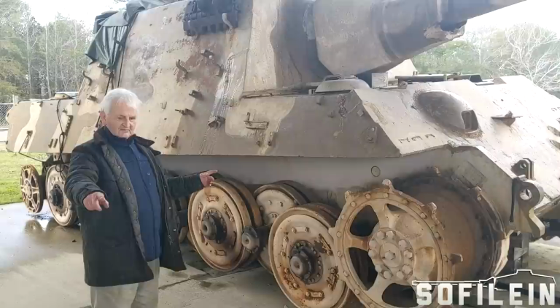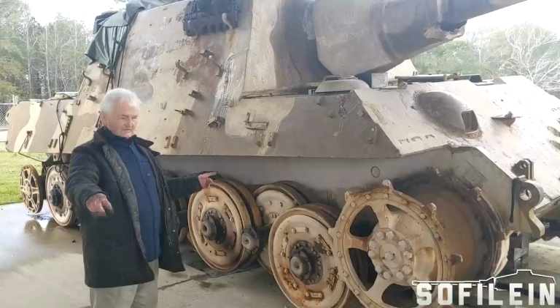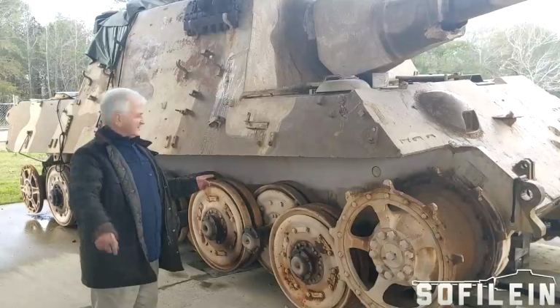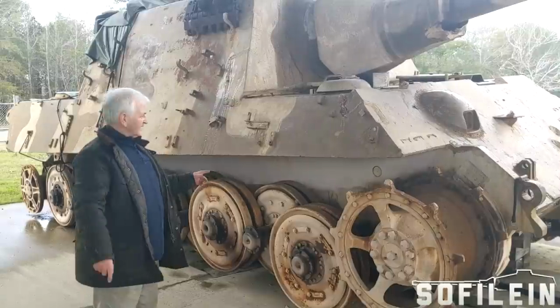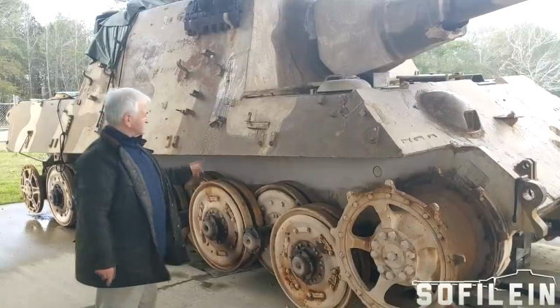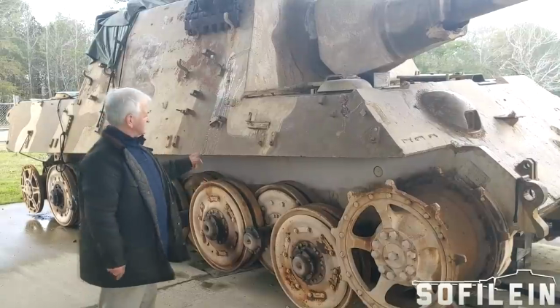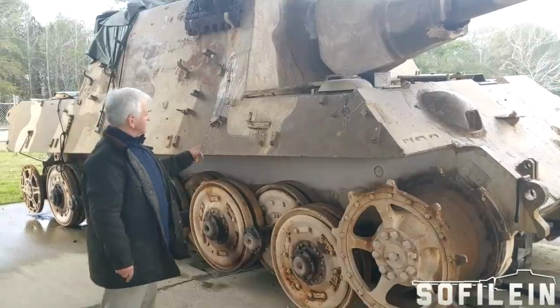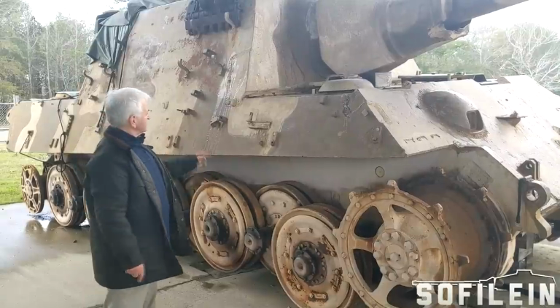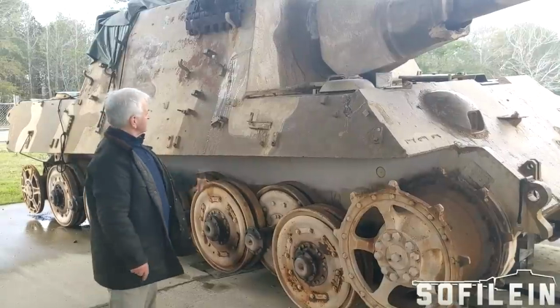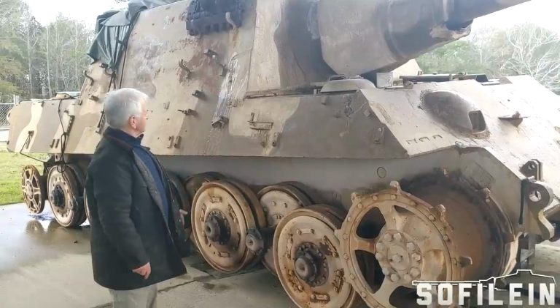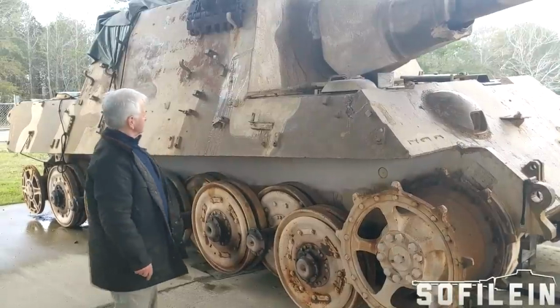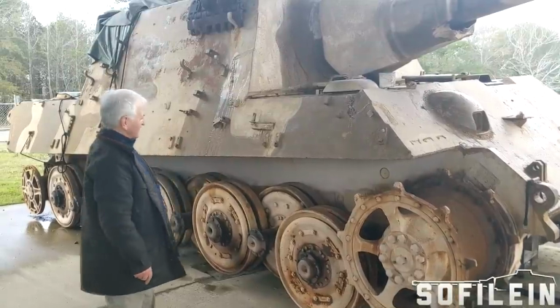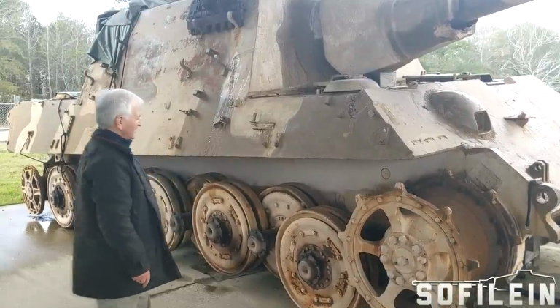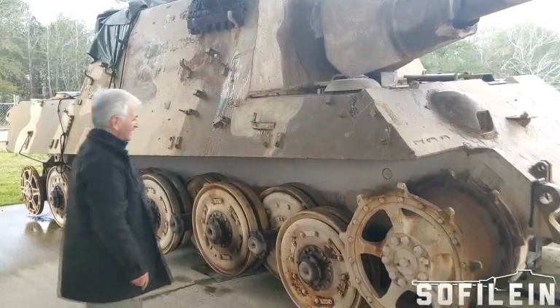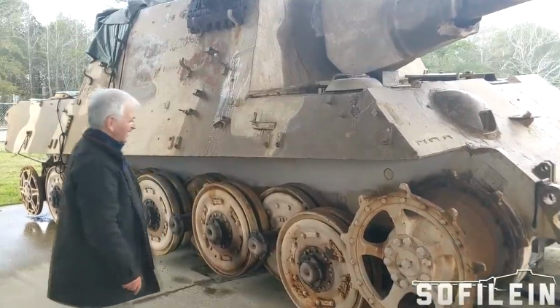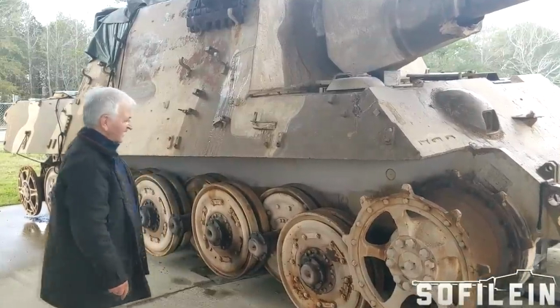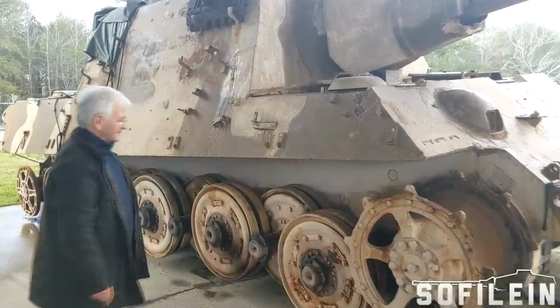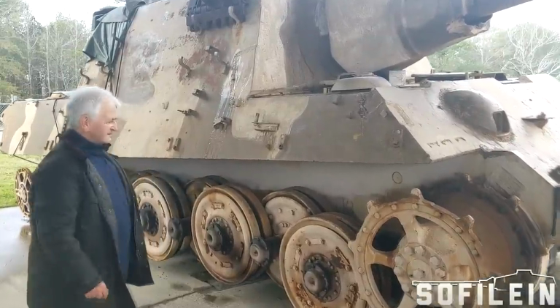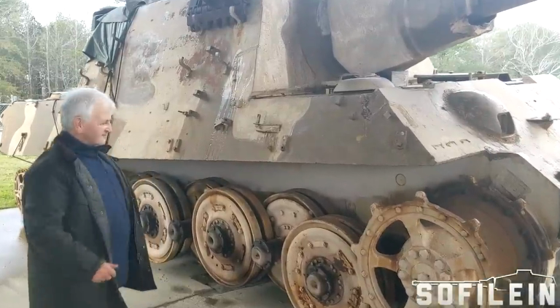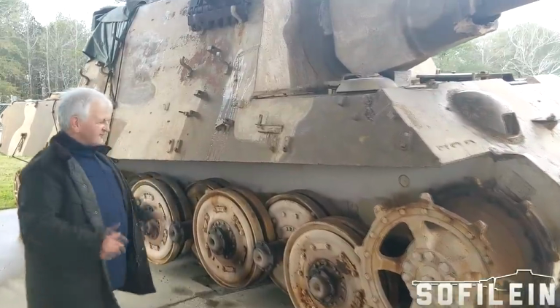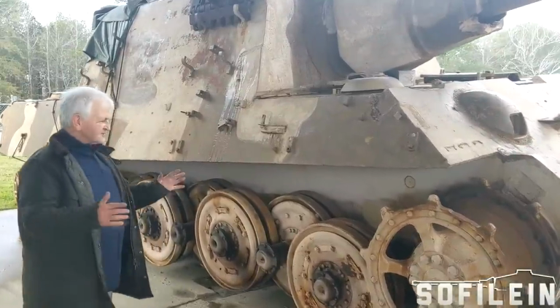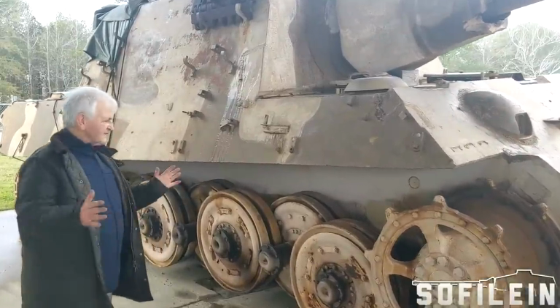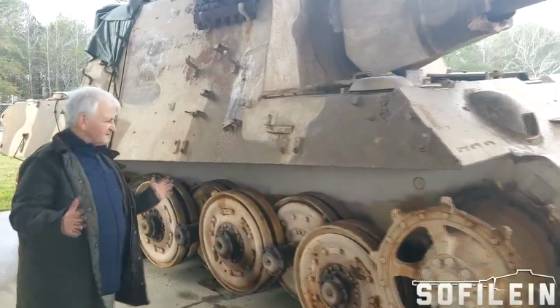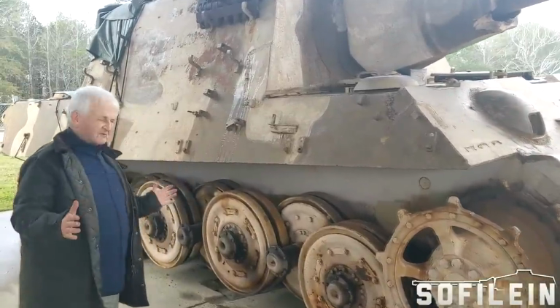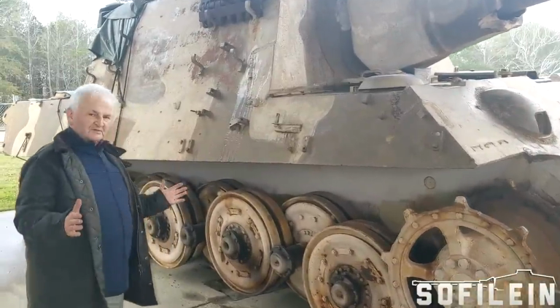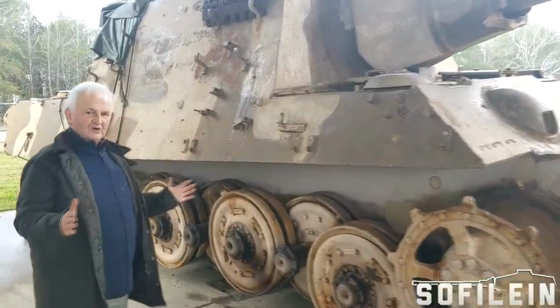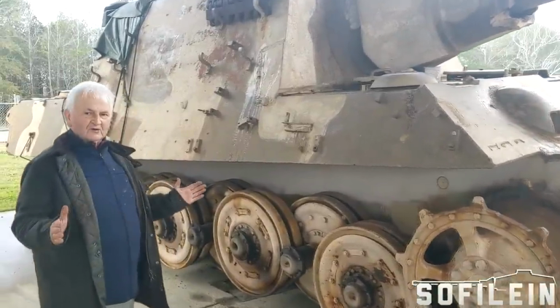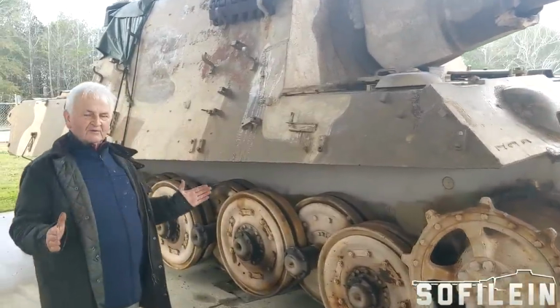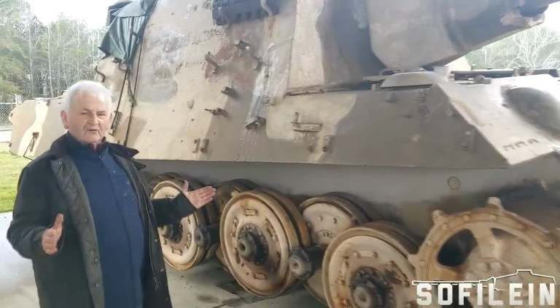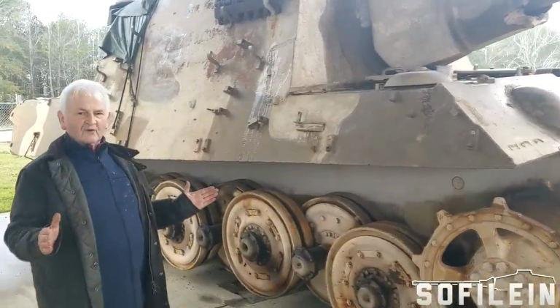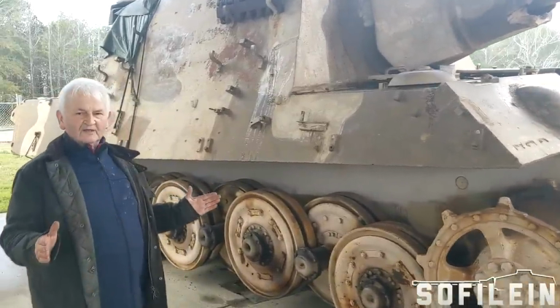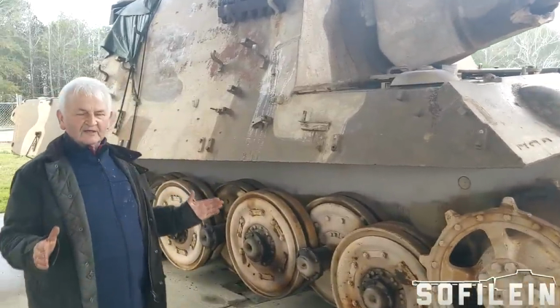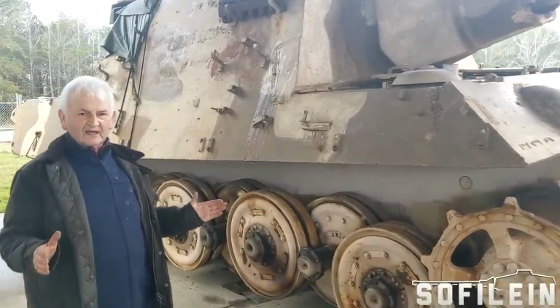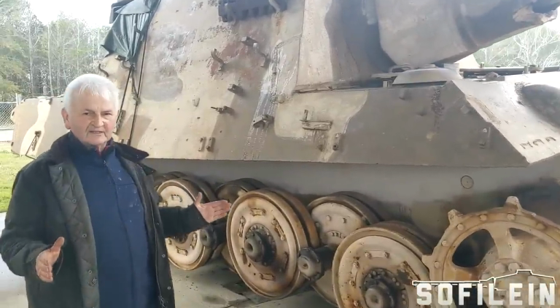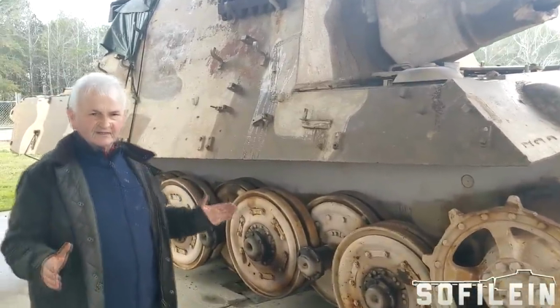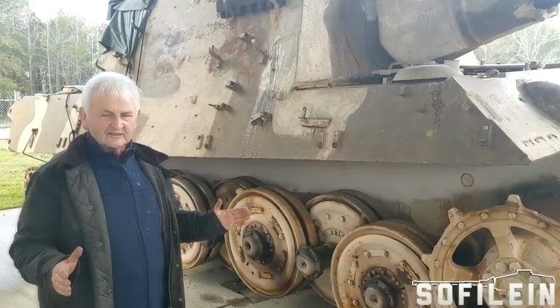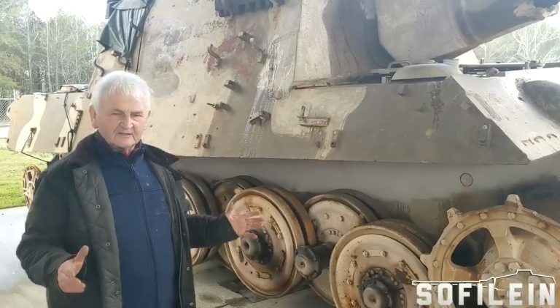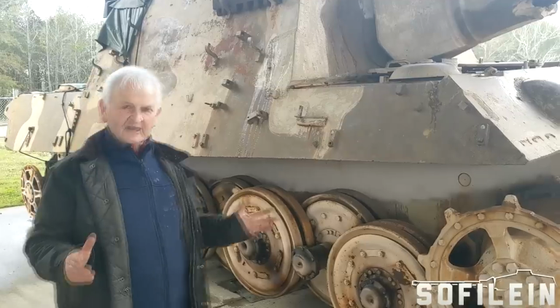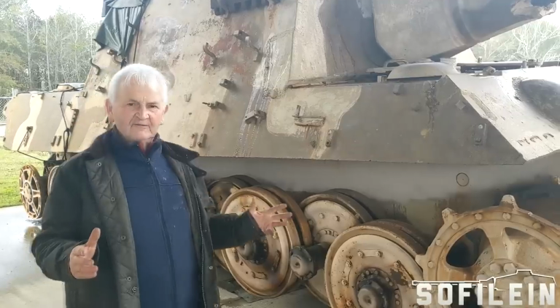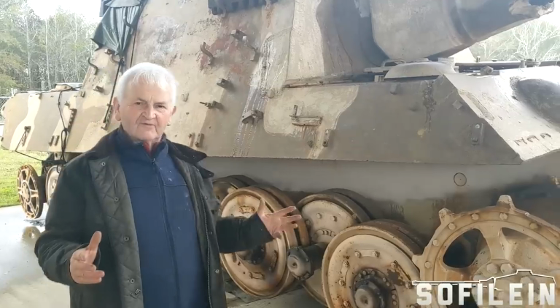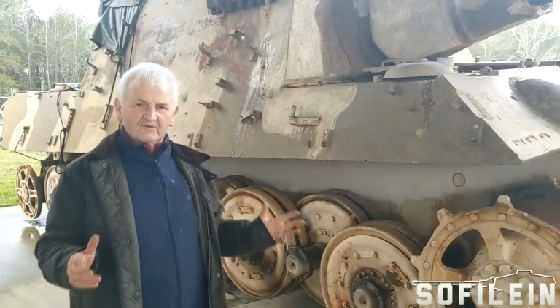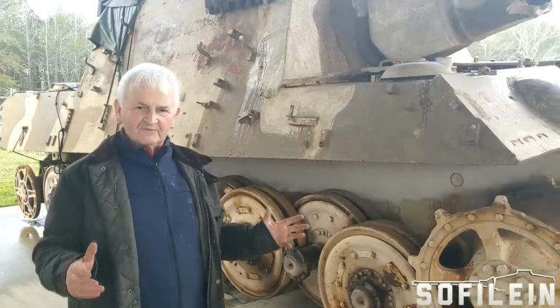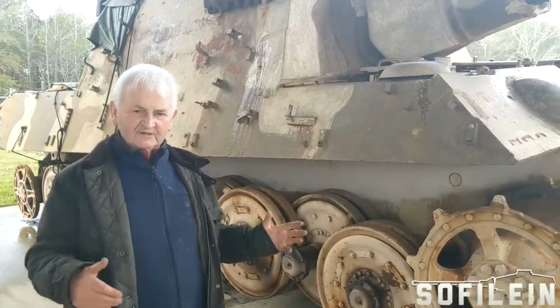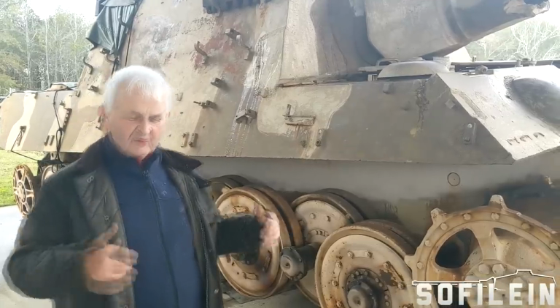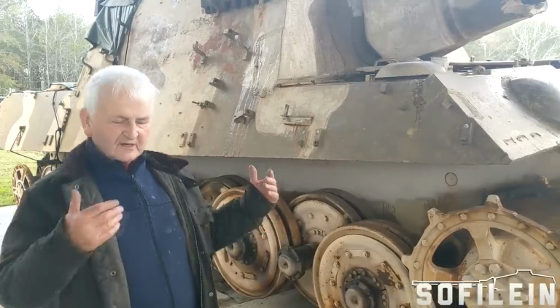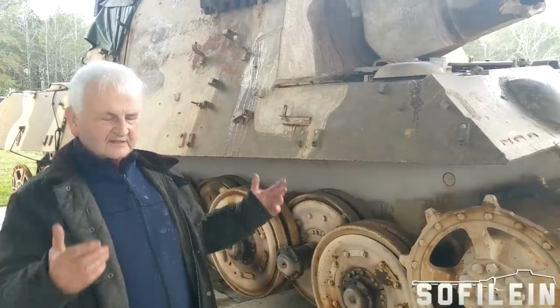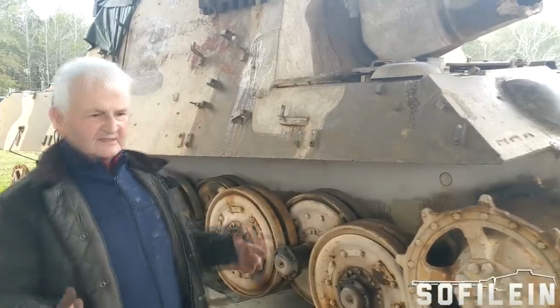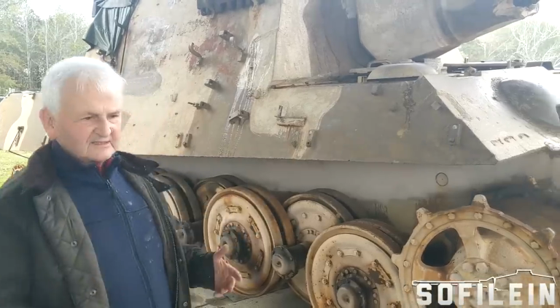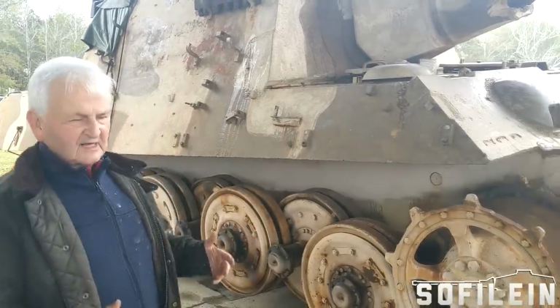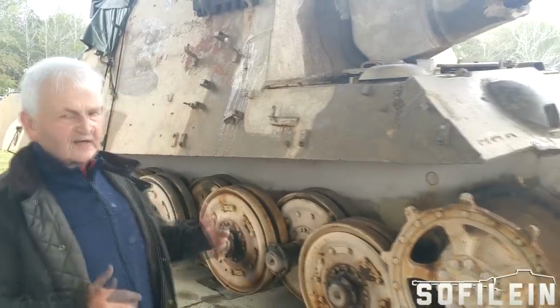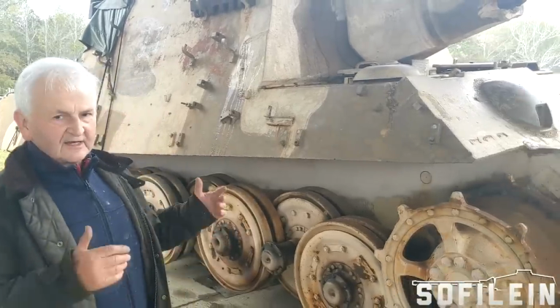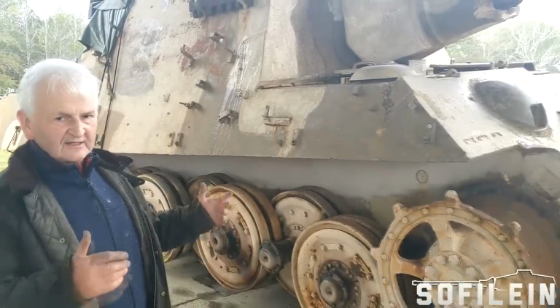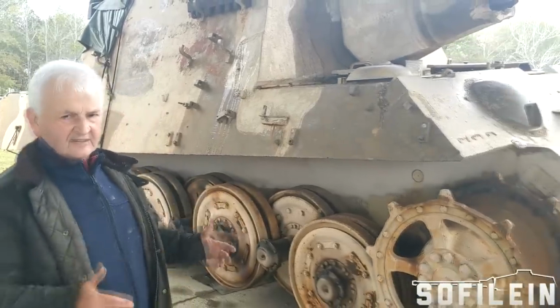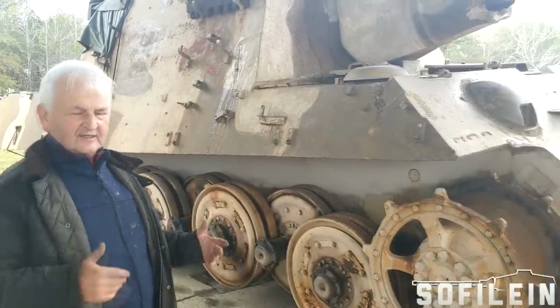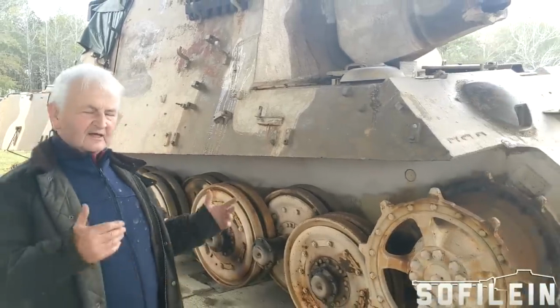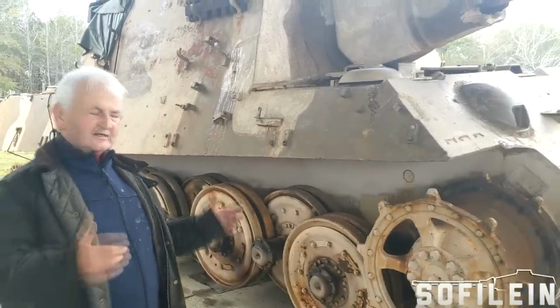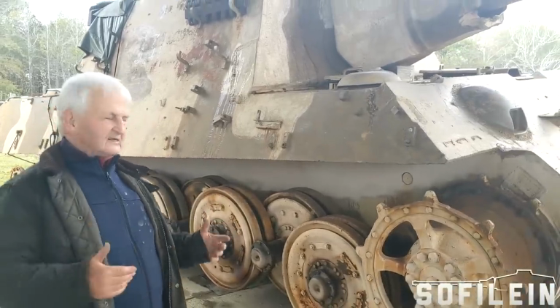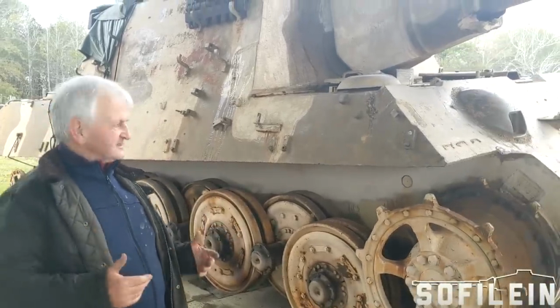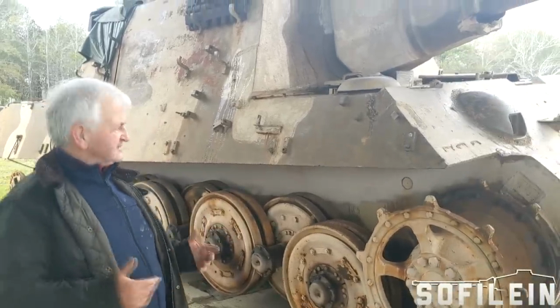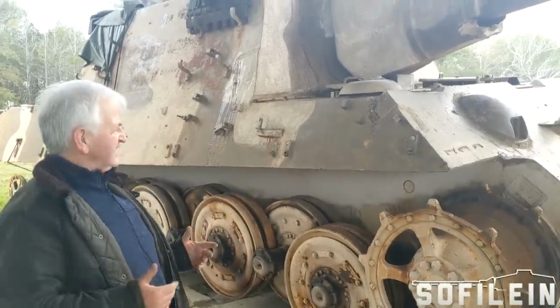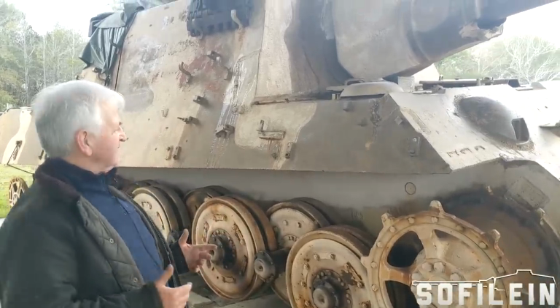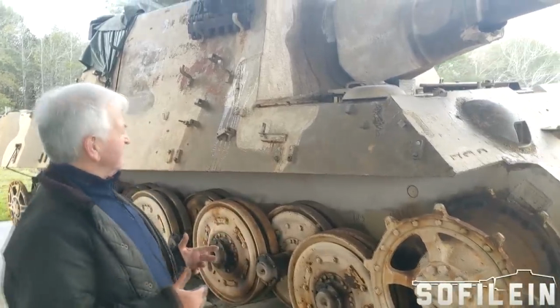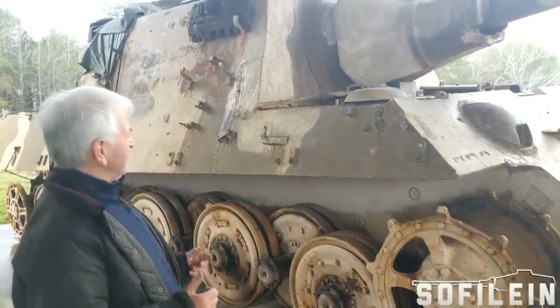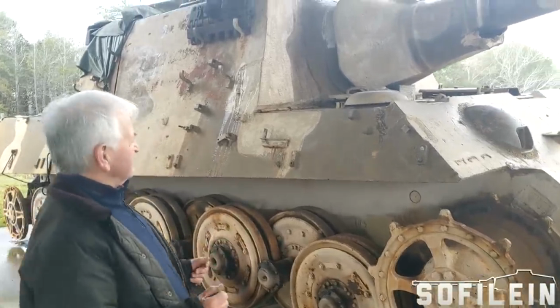The Jagdtiger — first let me talk about where the Jagdtiger came from and where the design and the ideas came from.